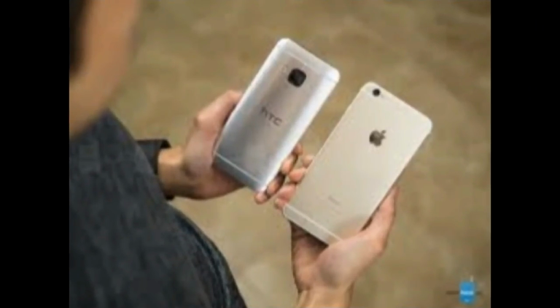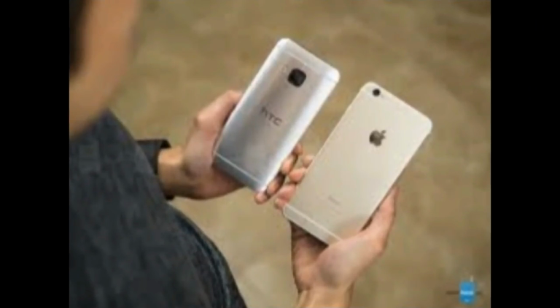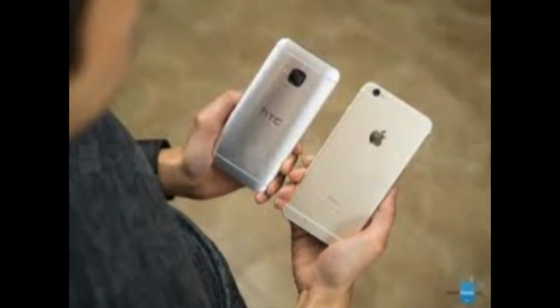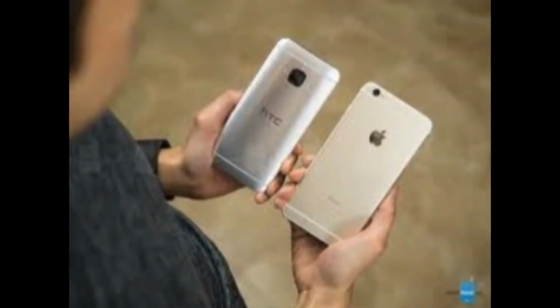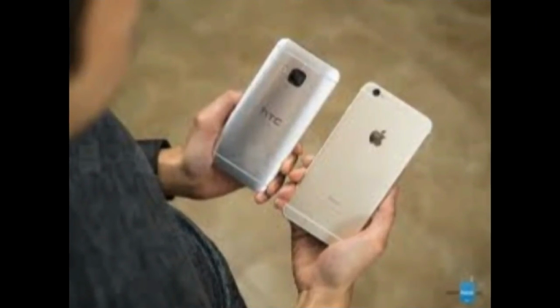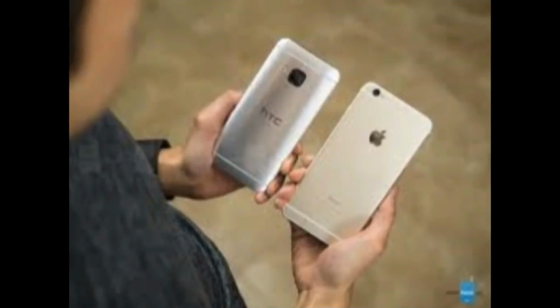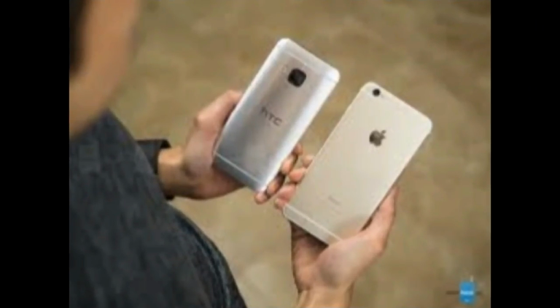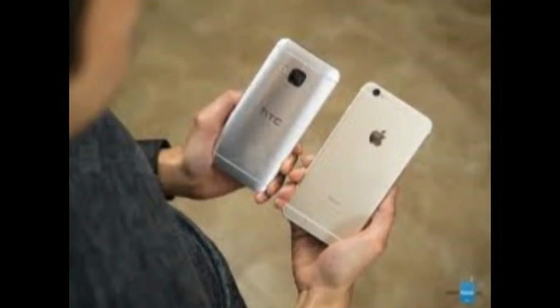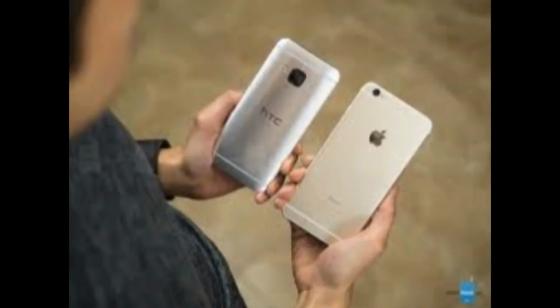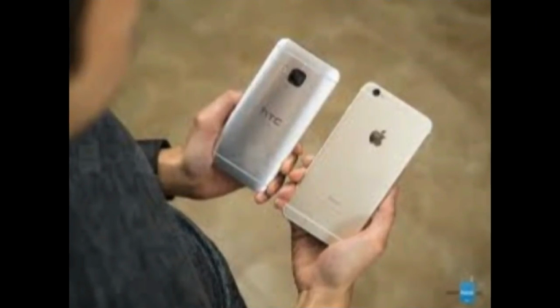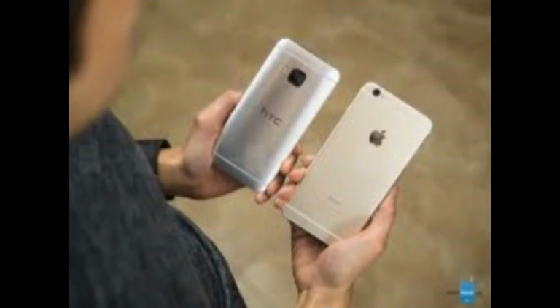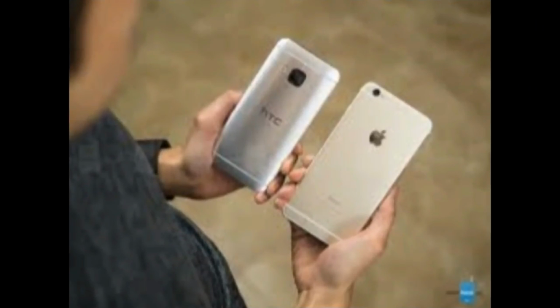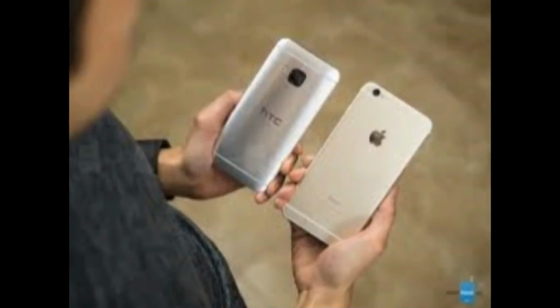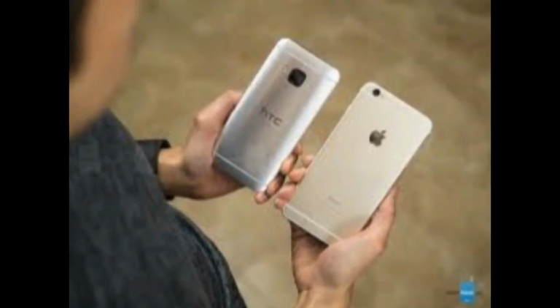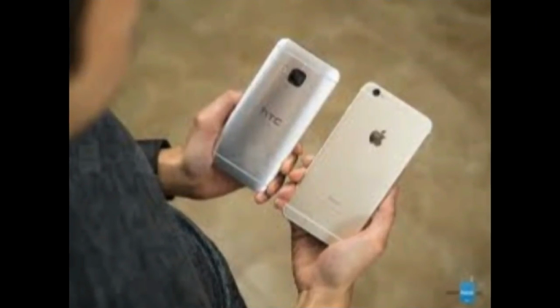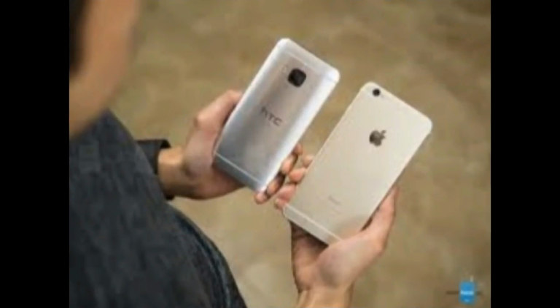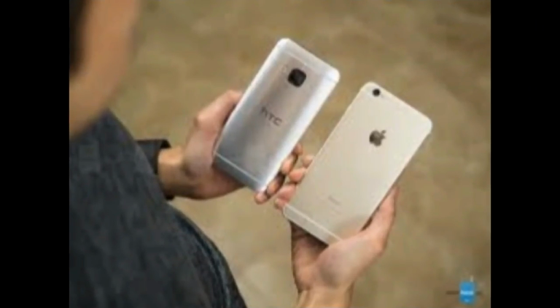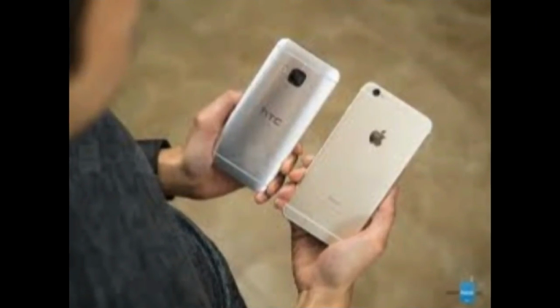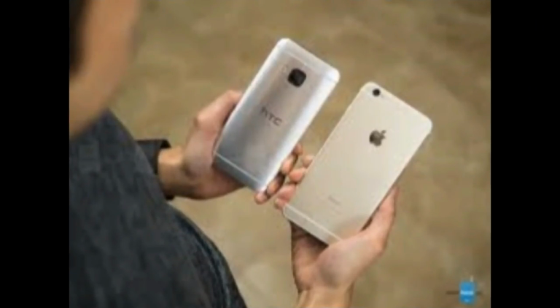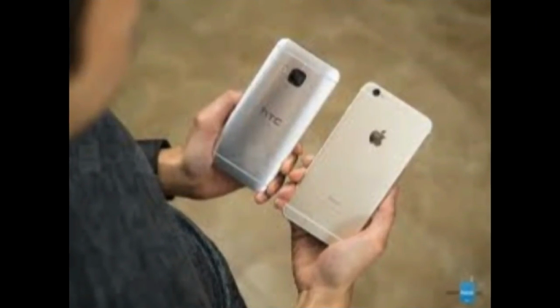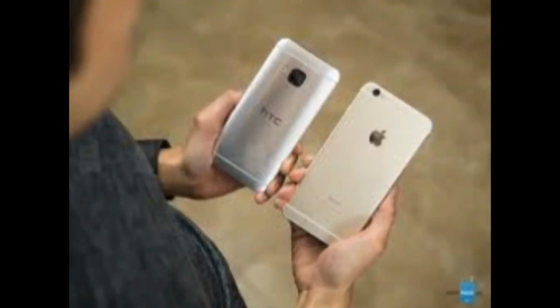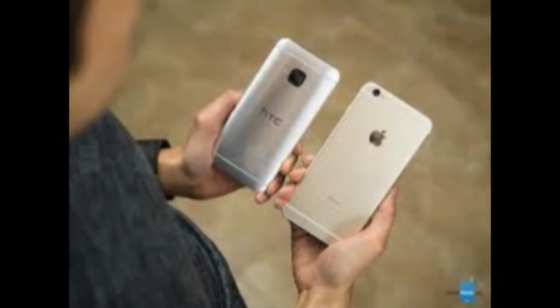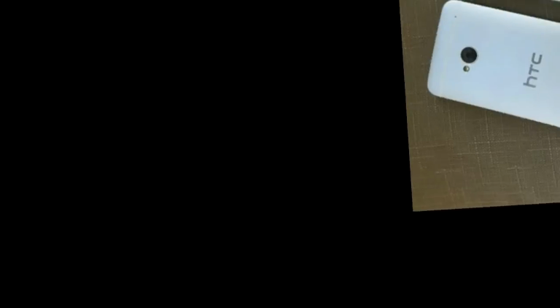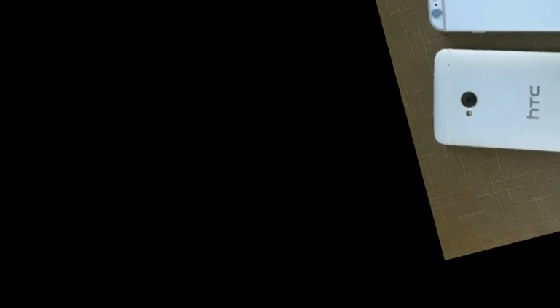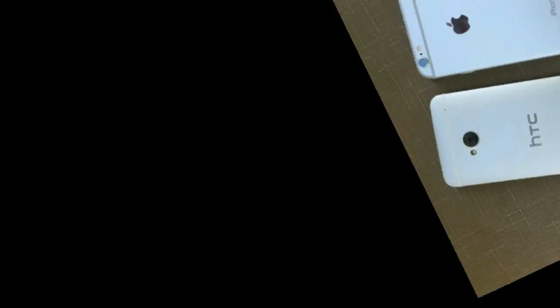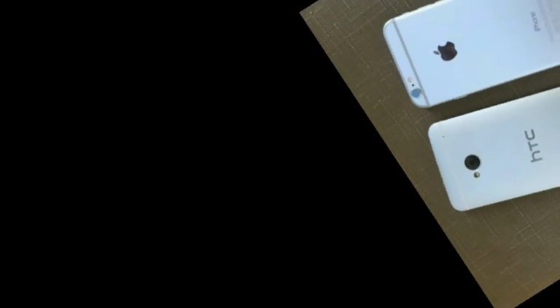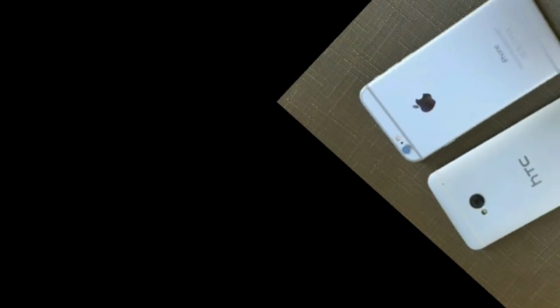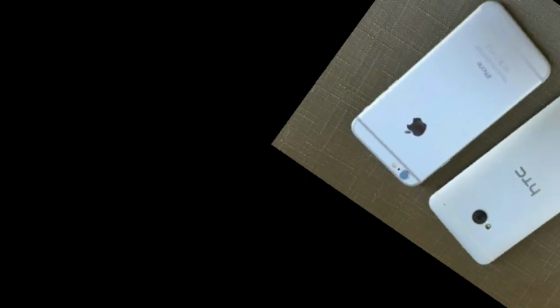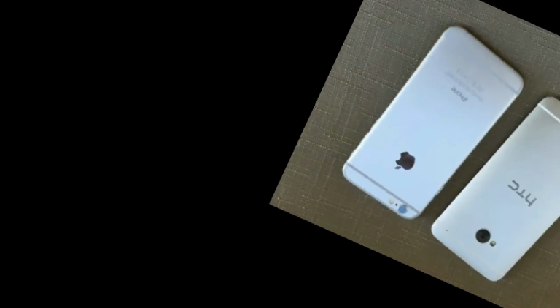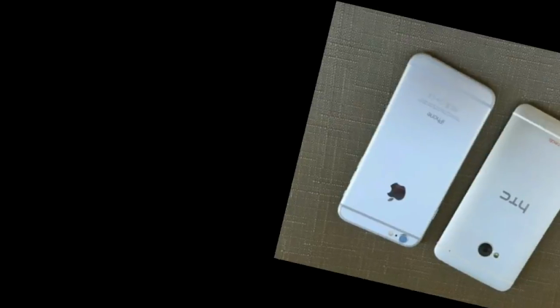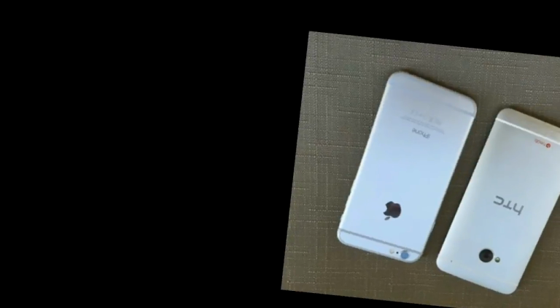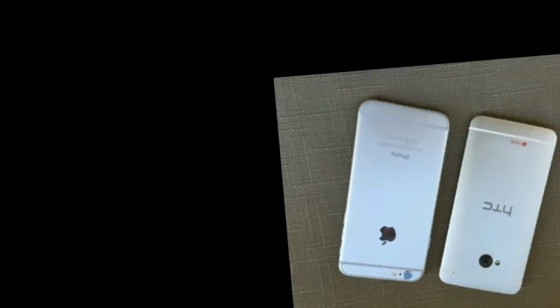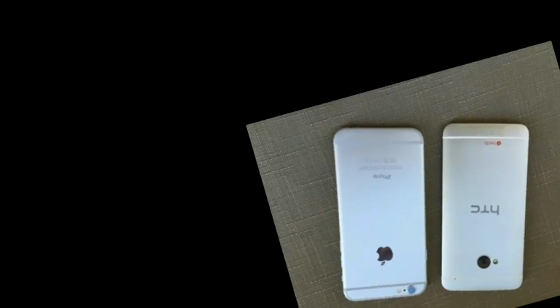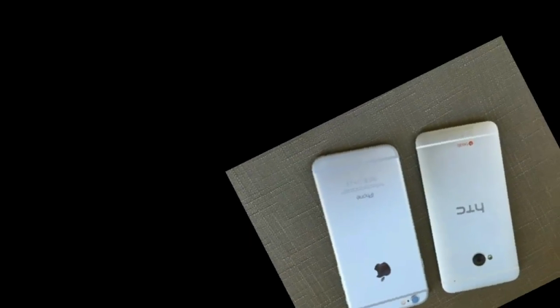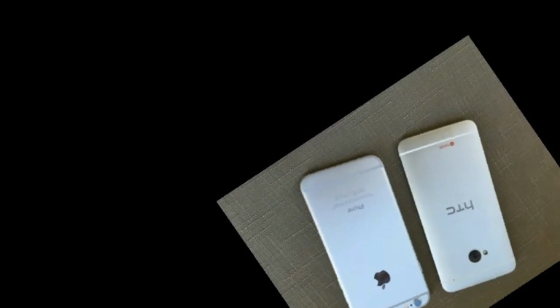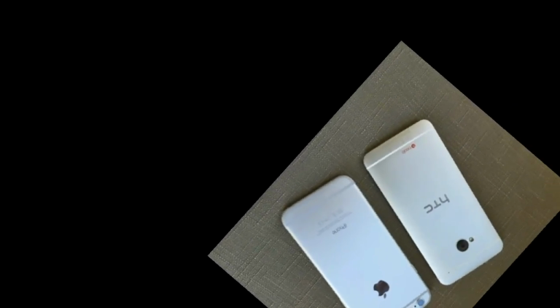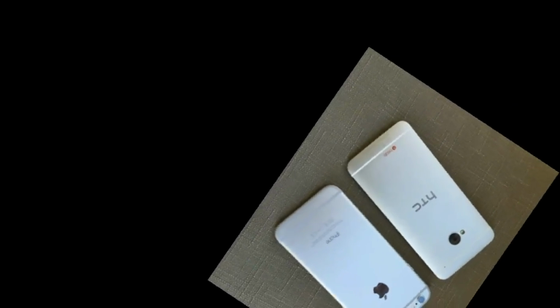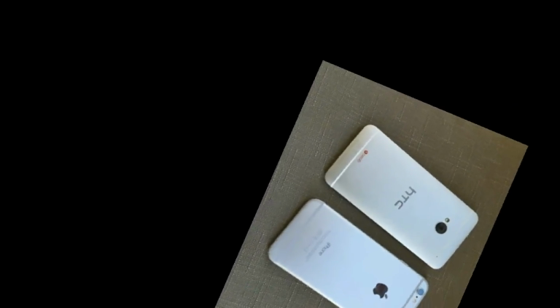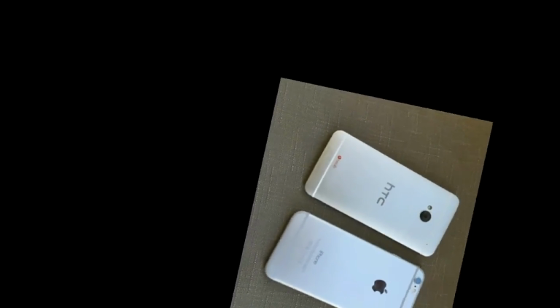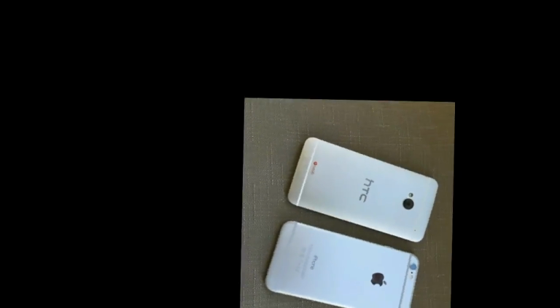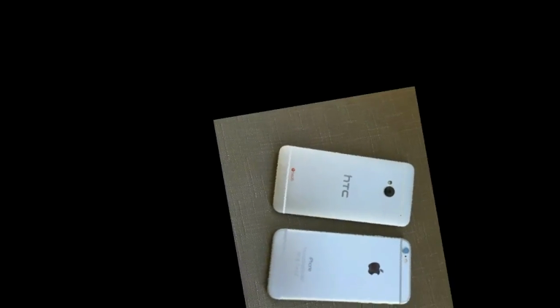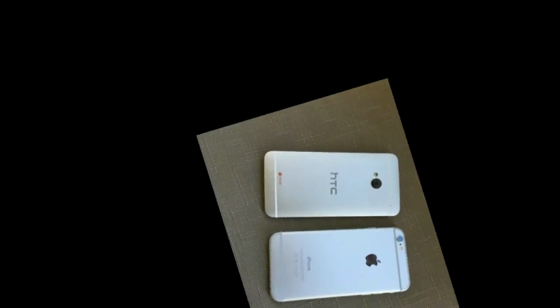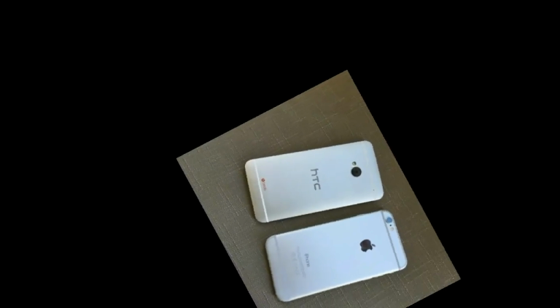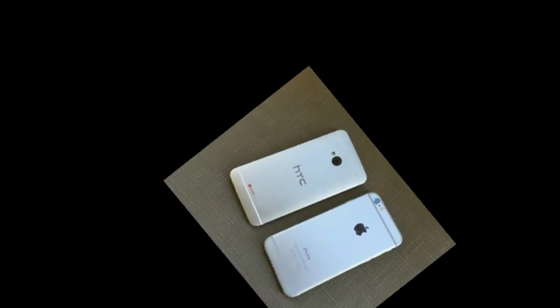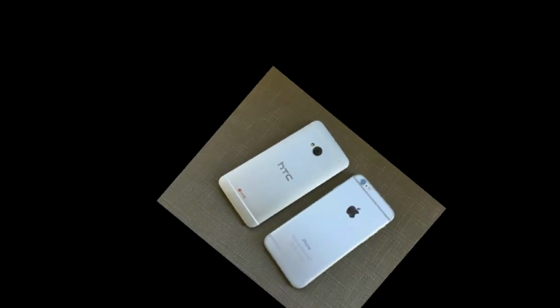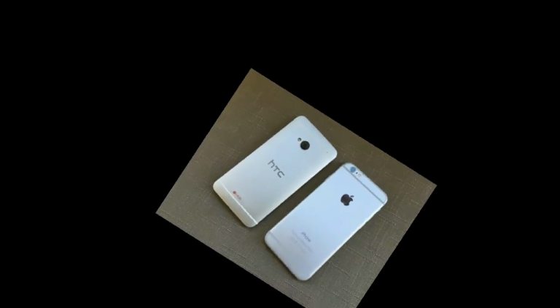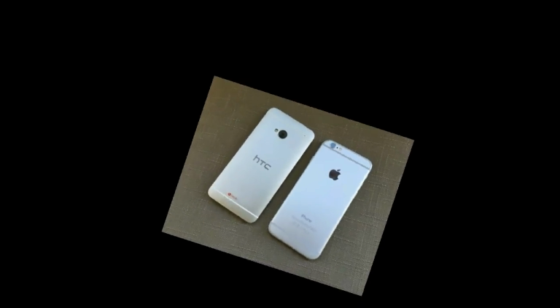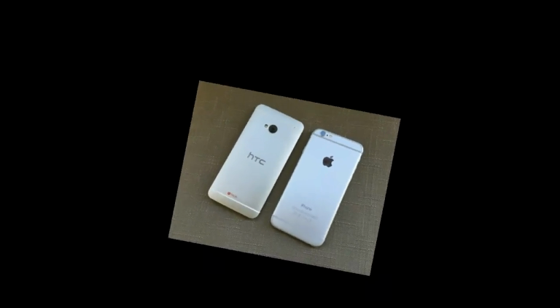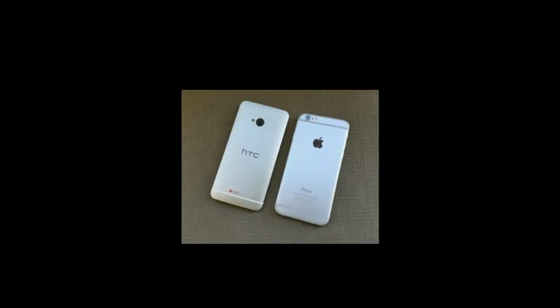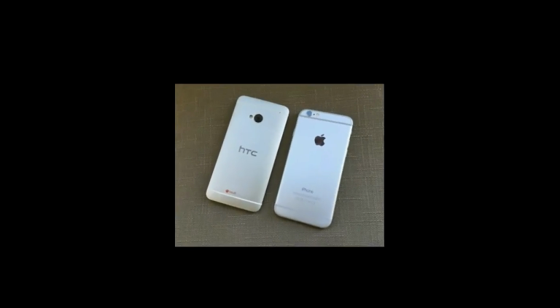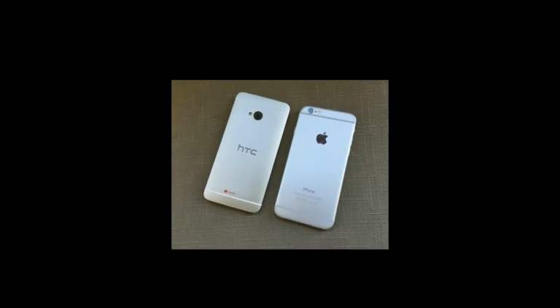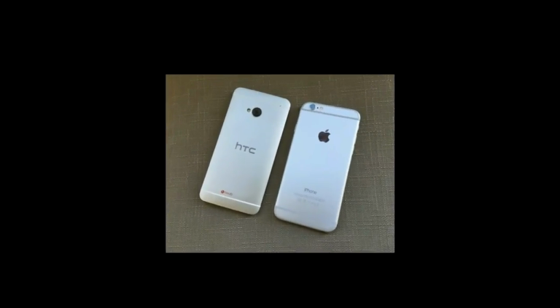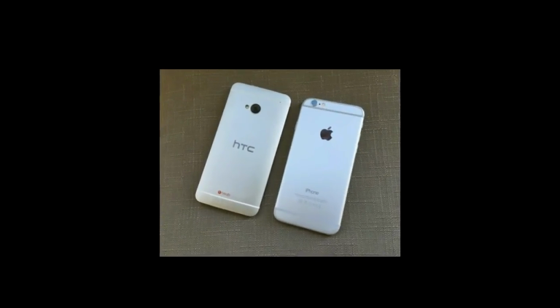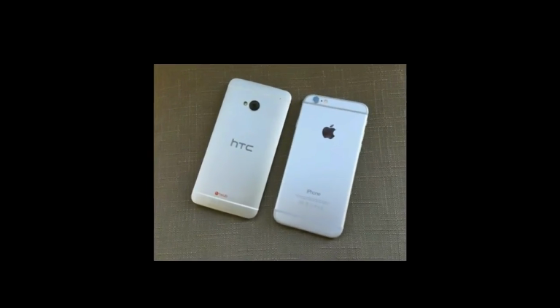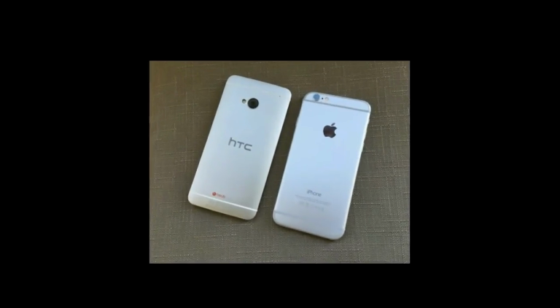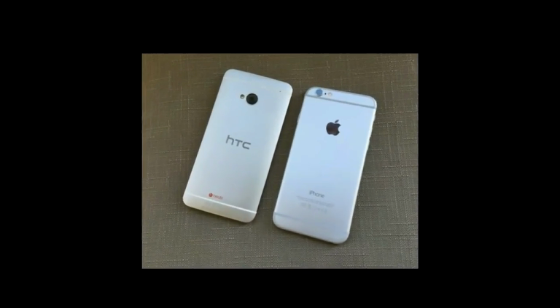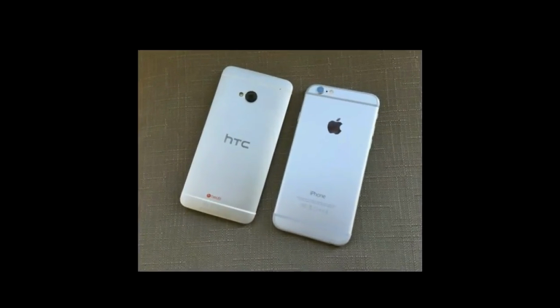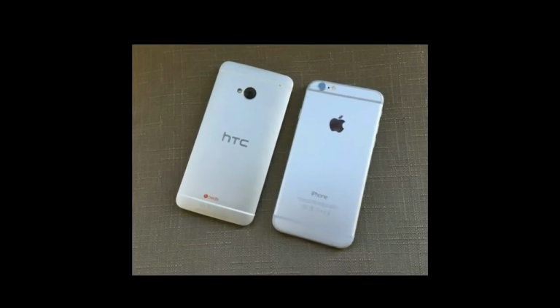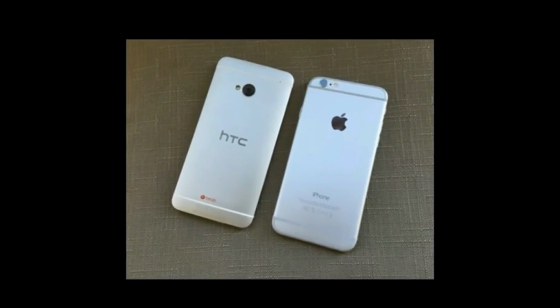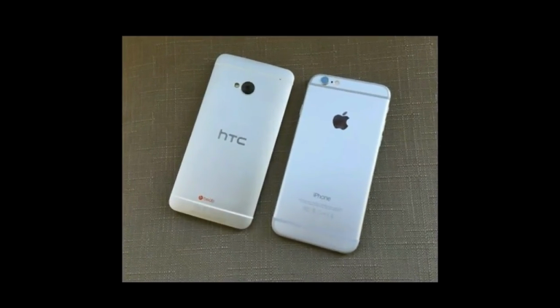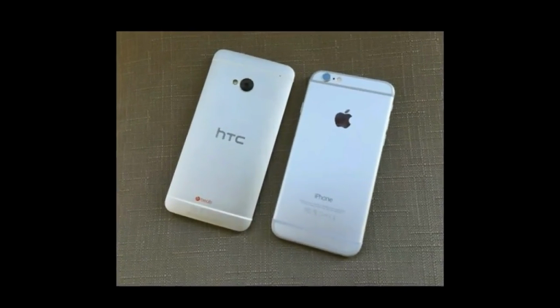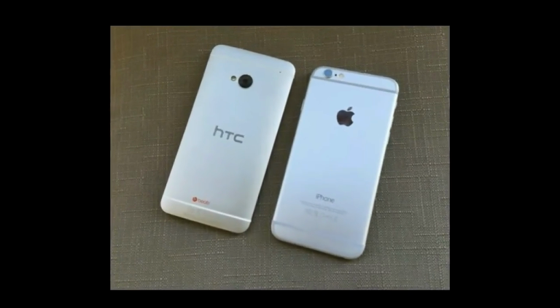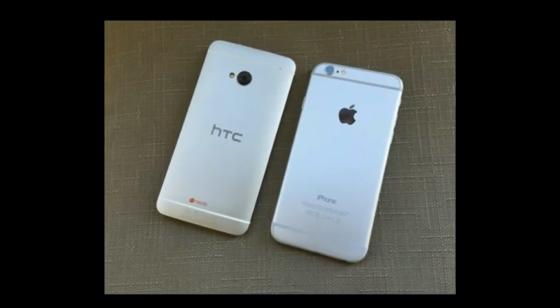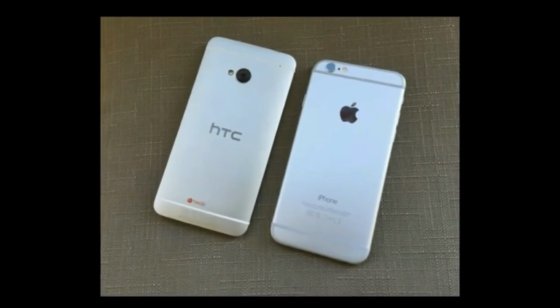The HTC One A9 can be pre-ordered from HTC.com on Tuesday, and it will go on sale in November.